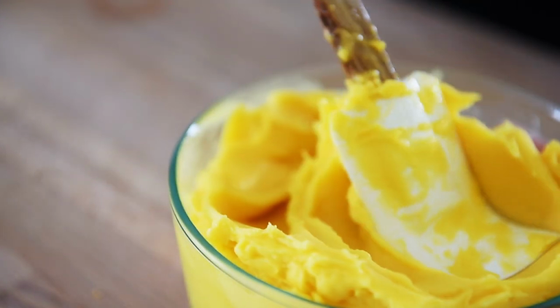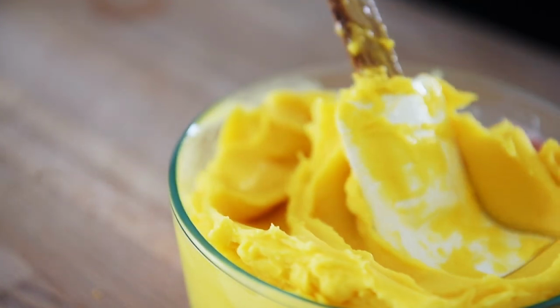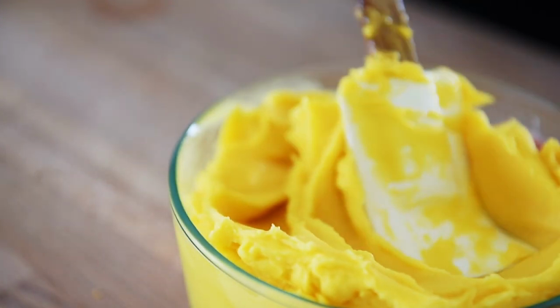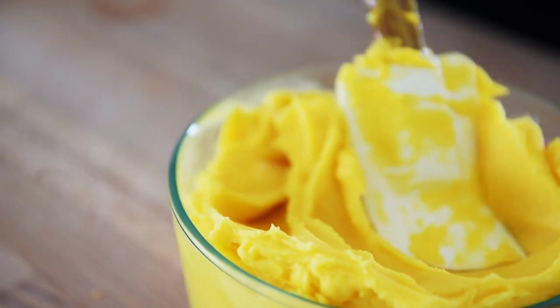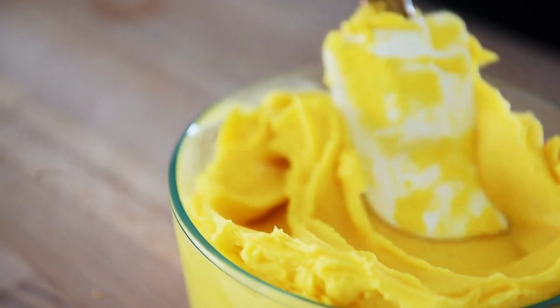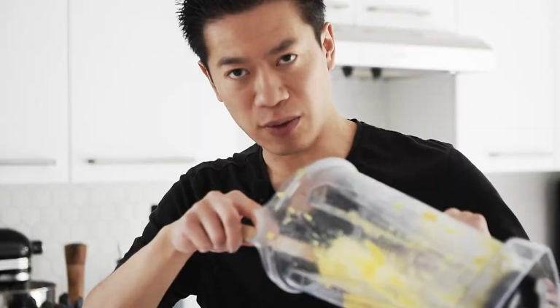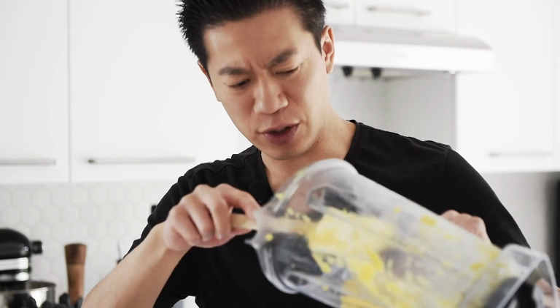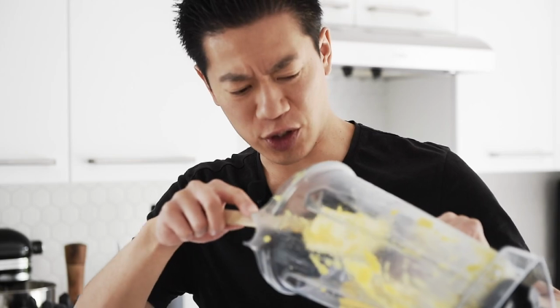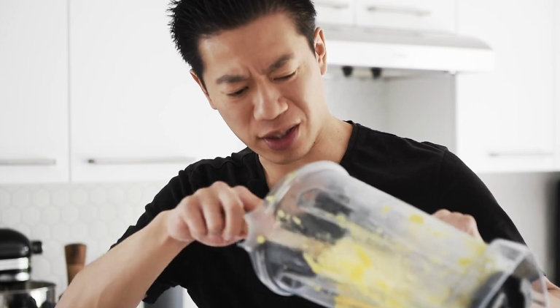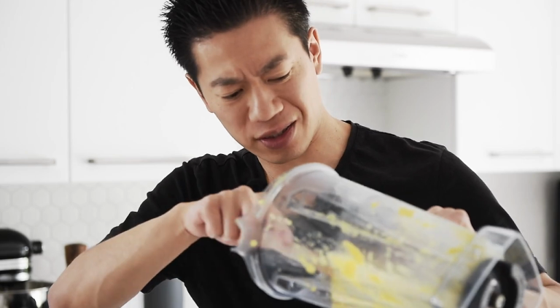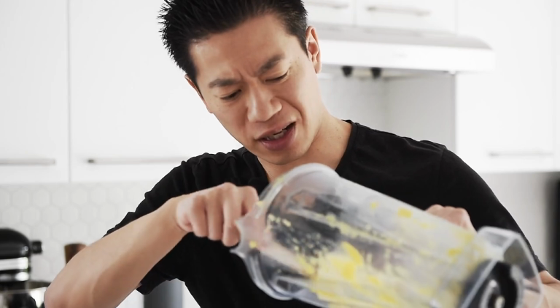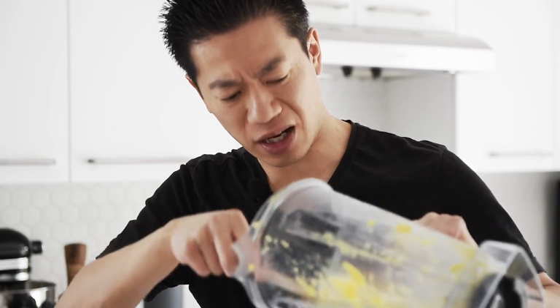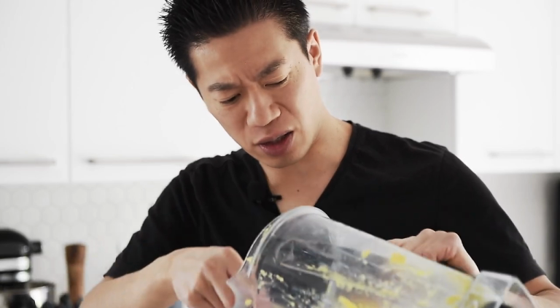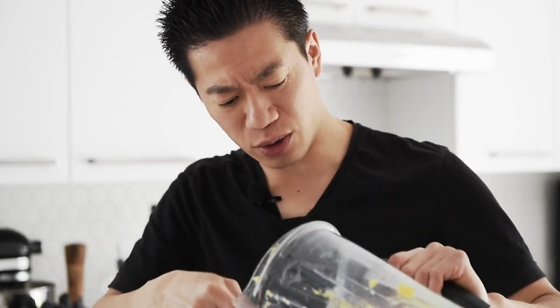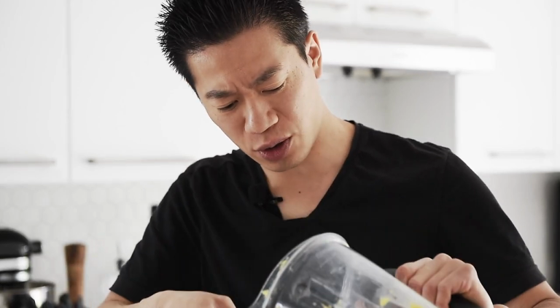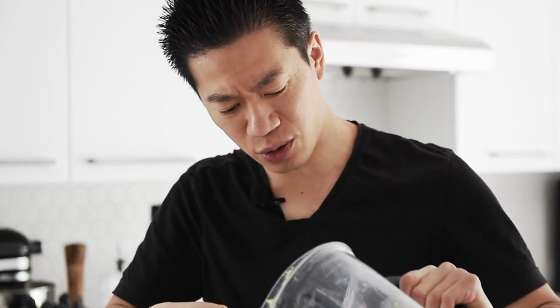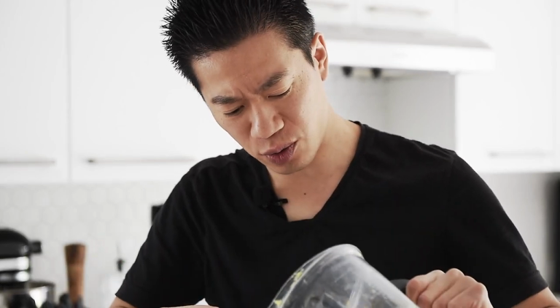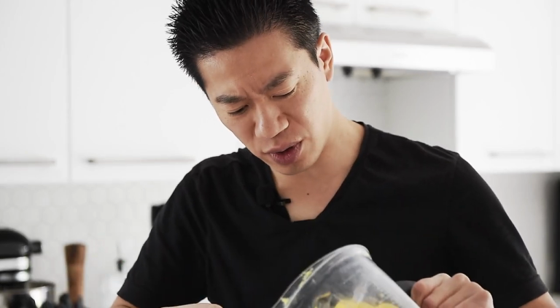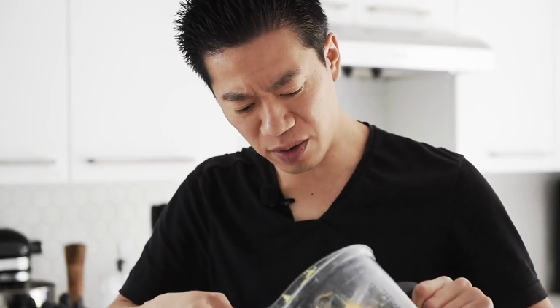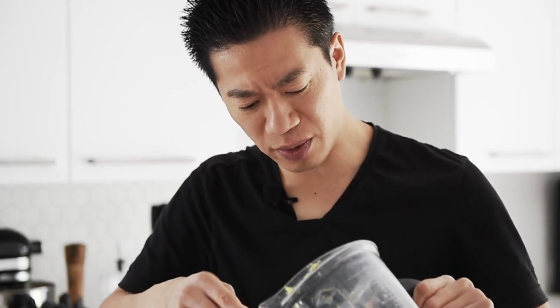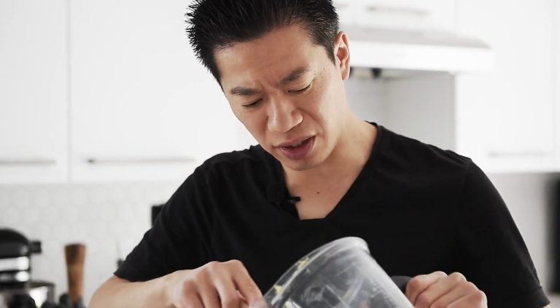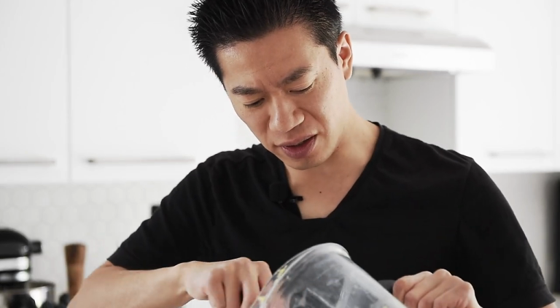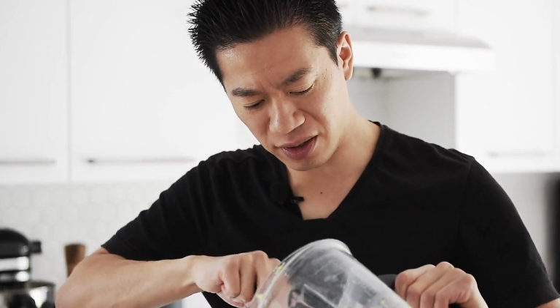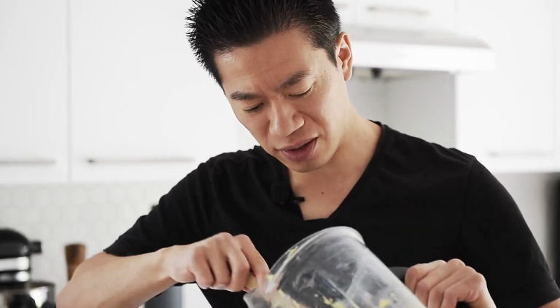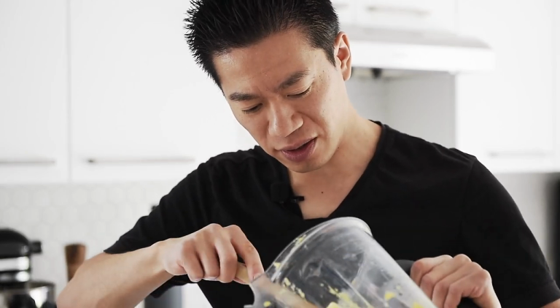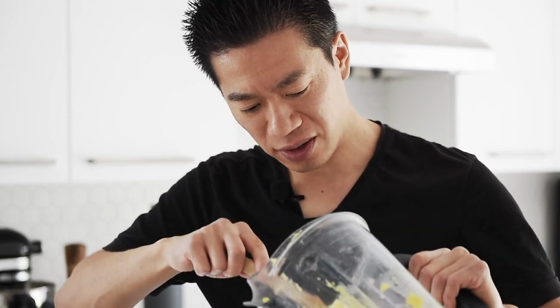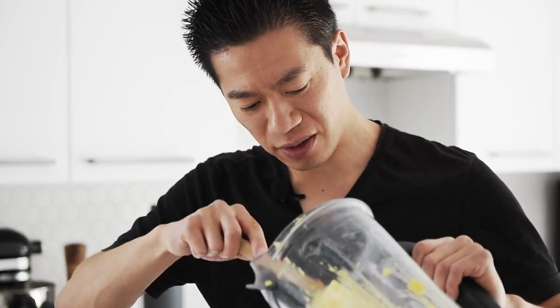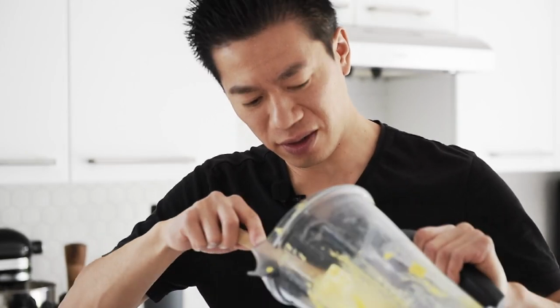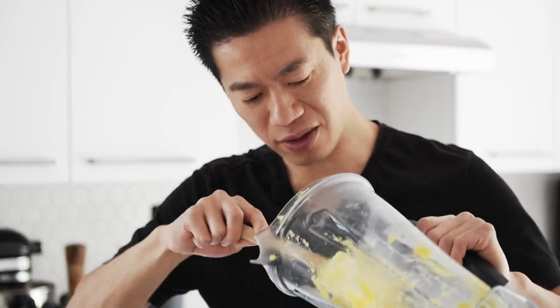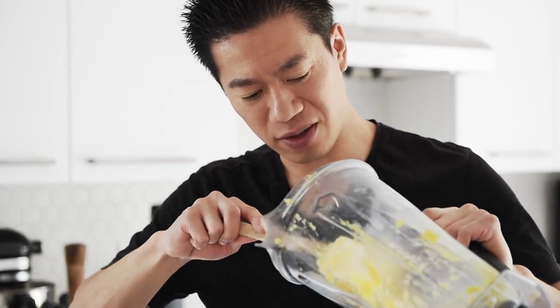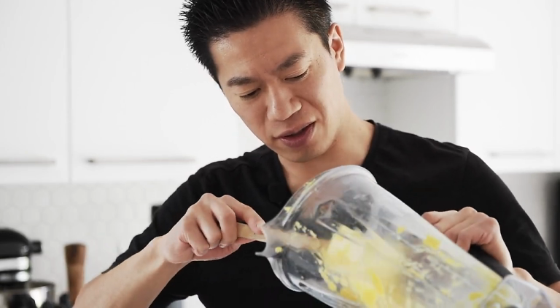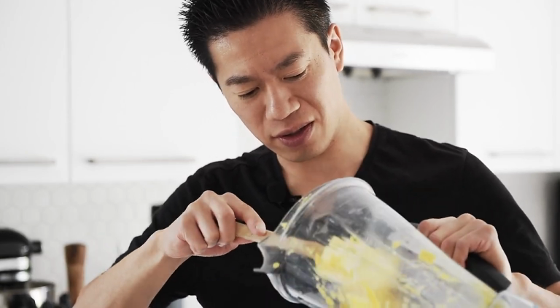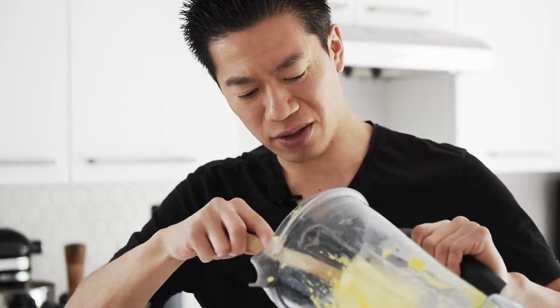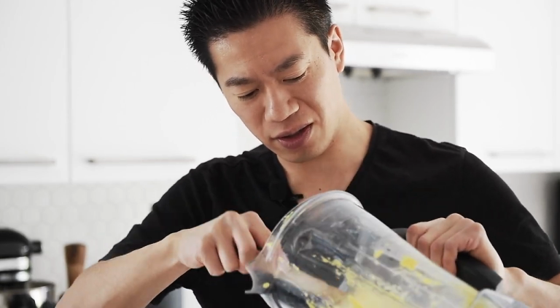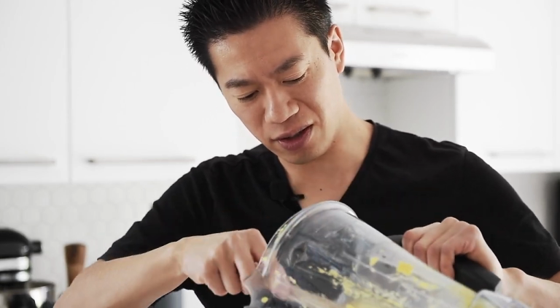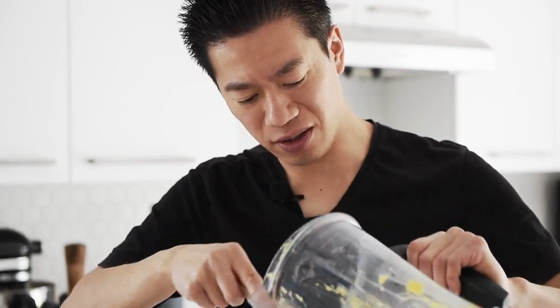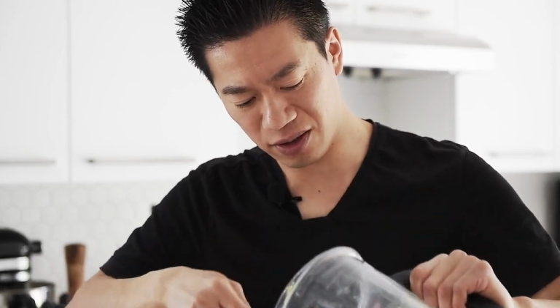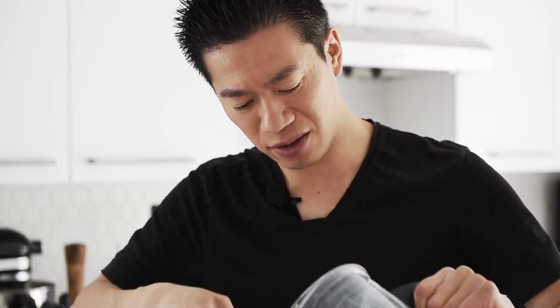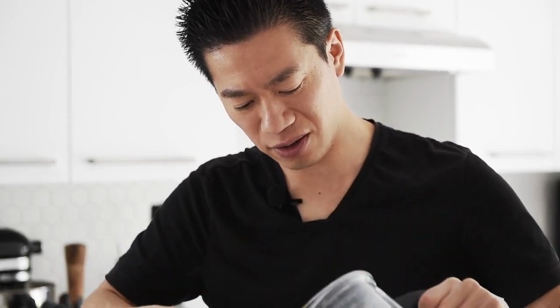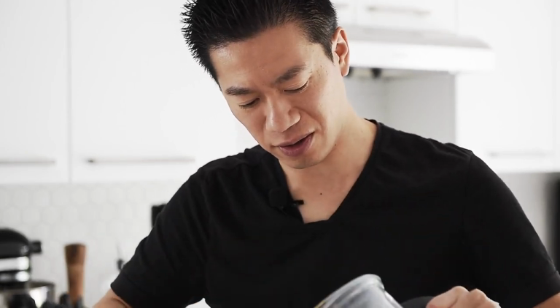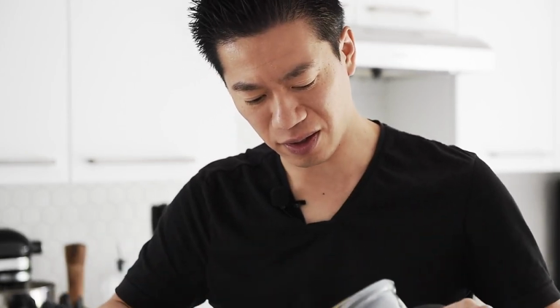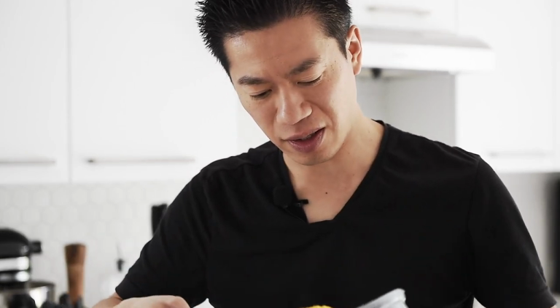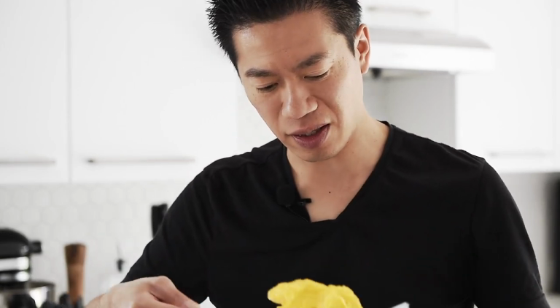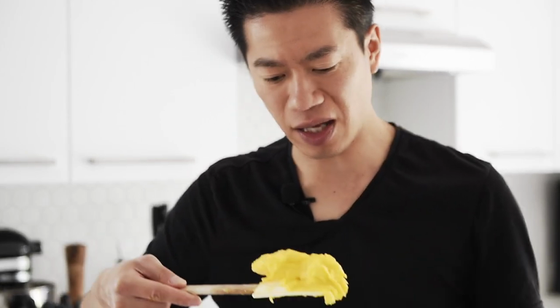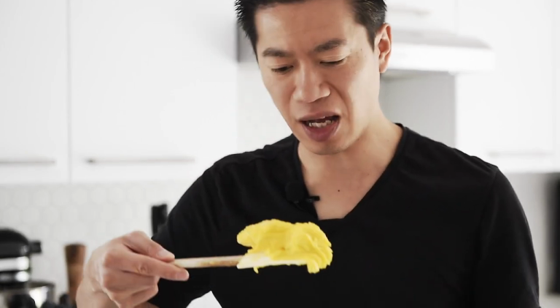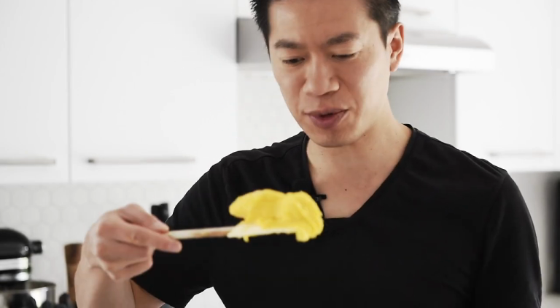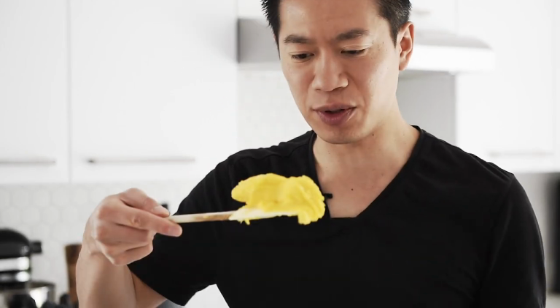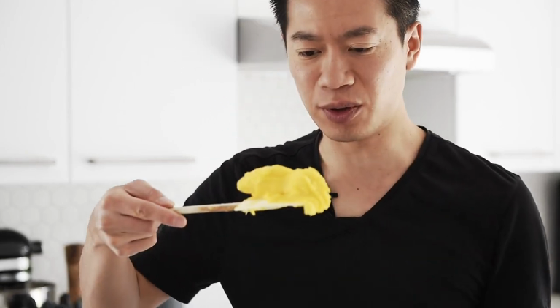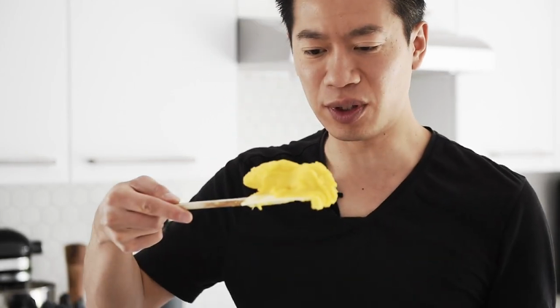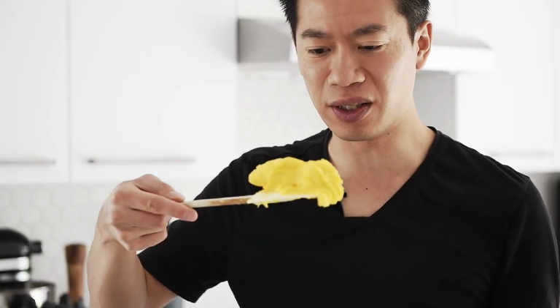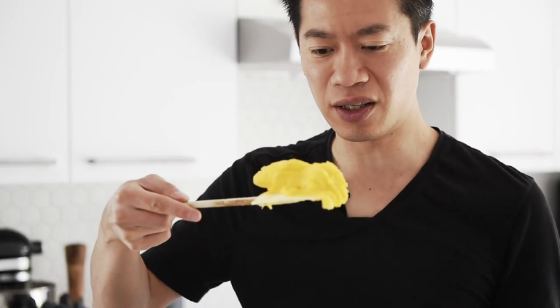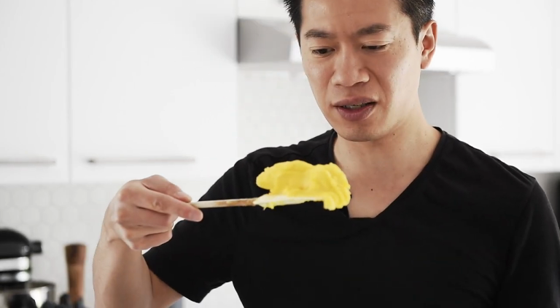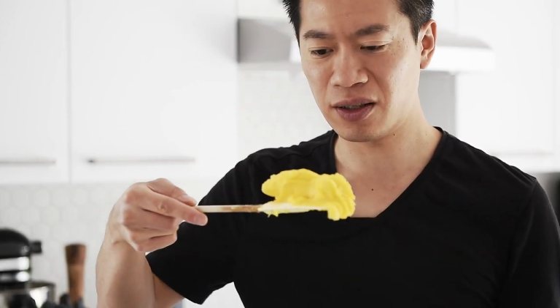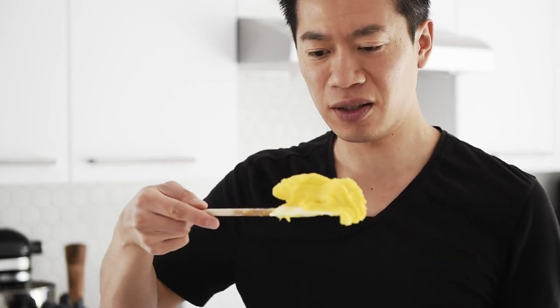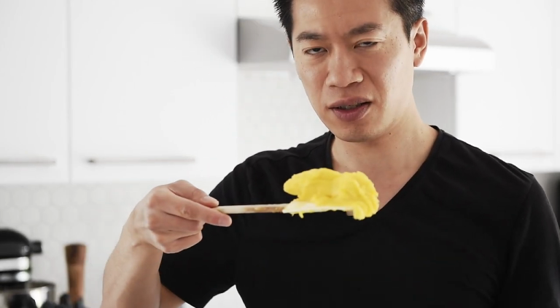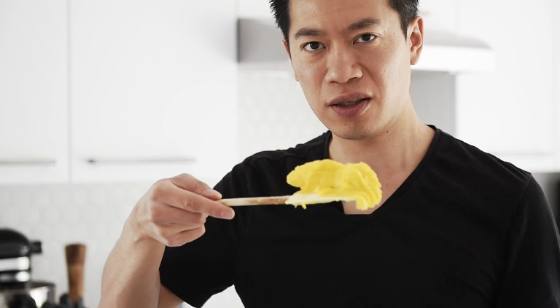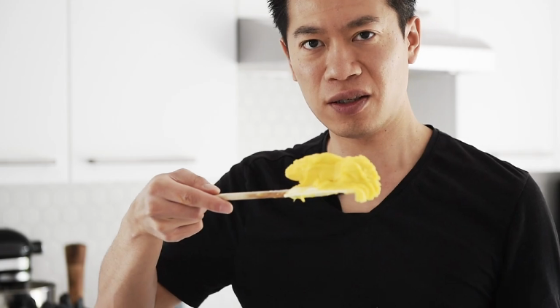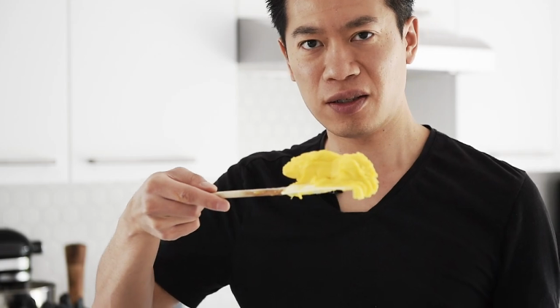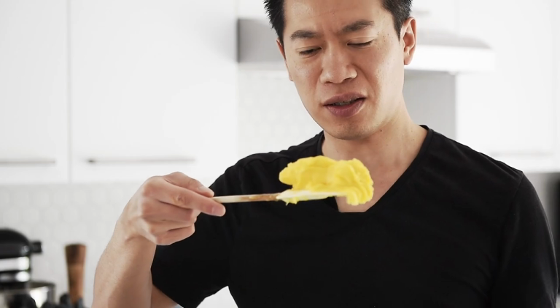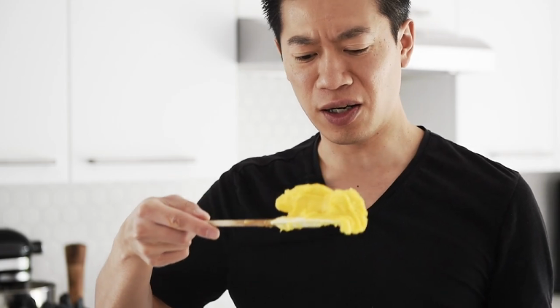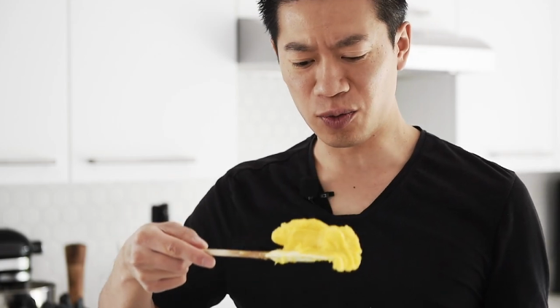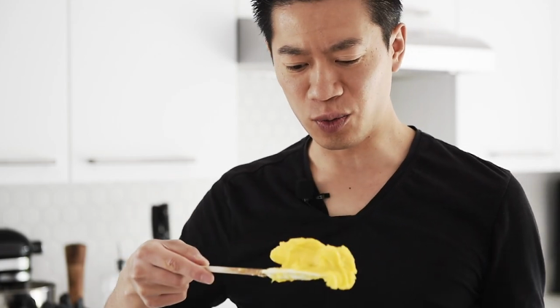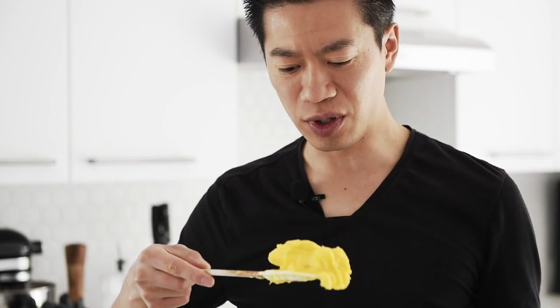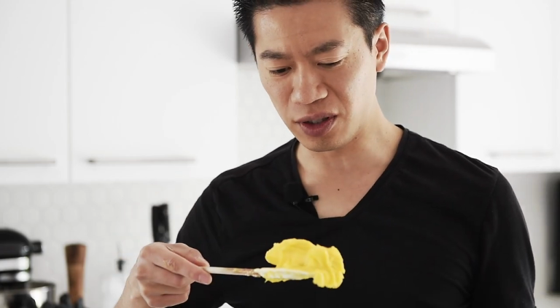I mean, just how creamy this is, is absolutely unreal.